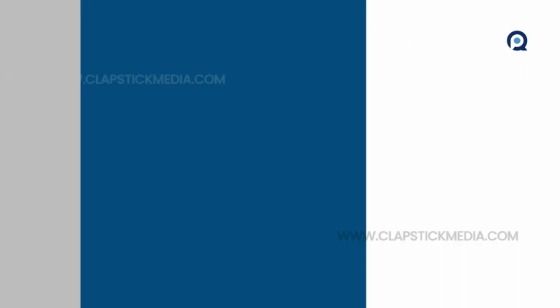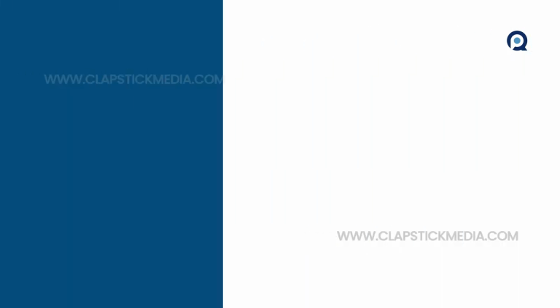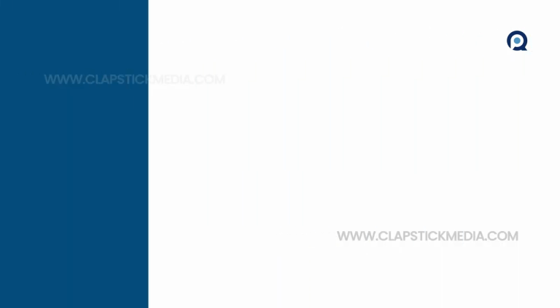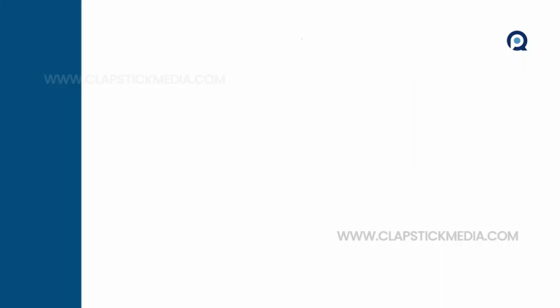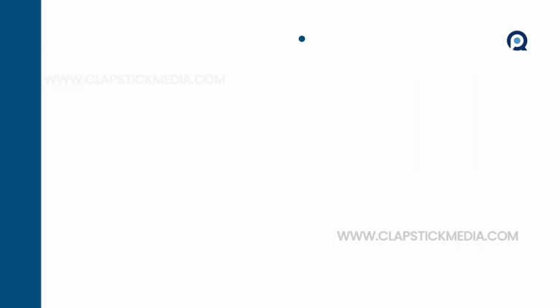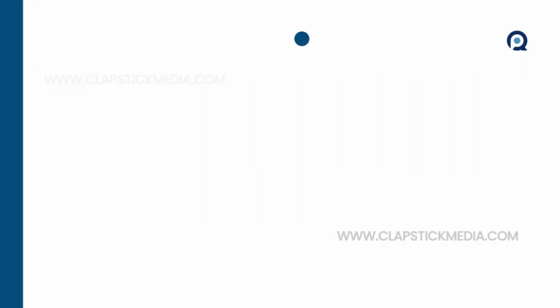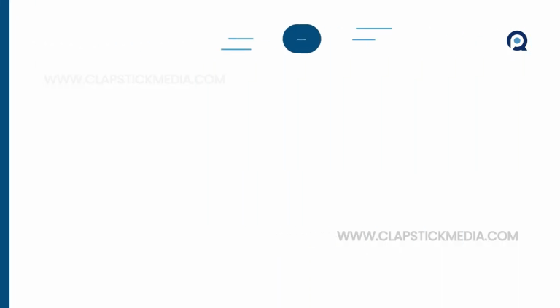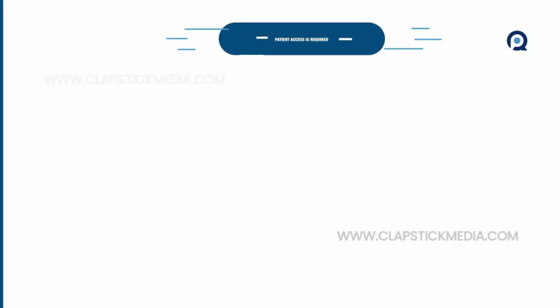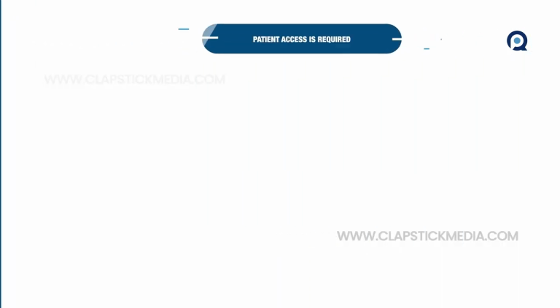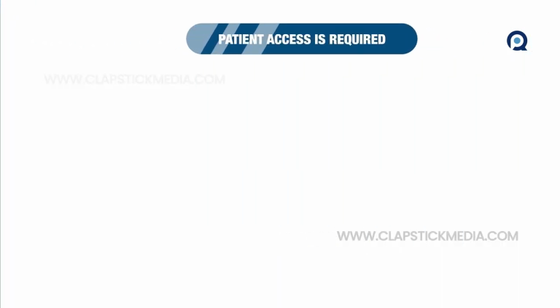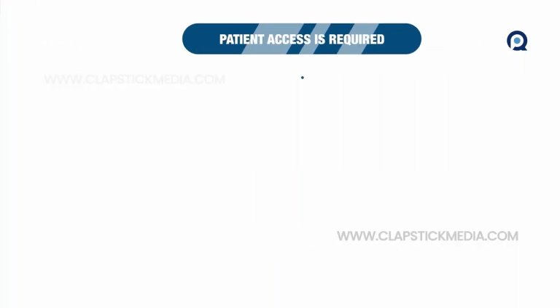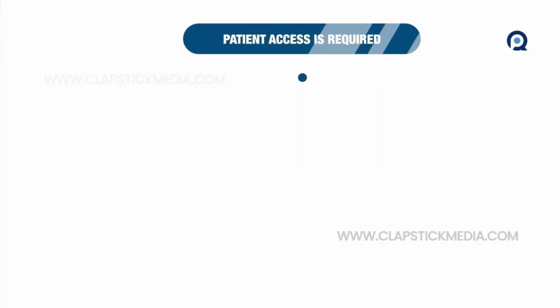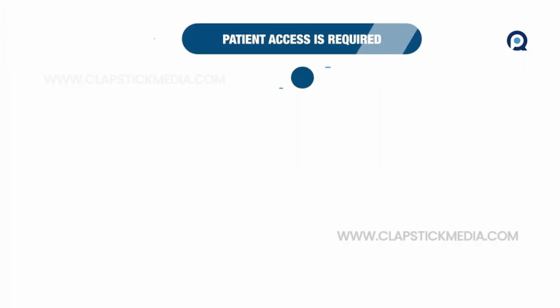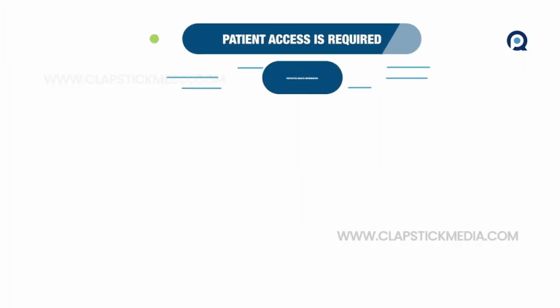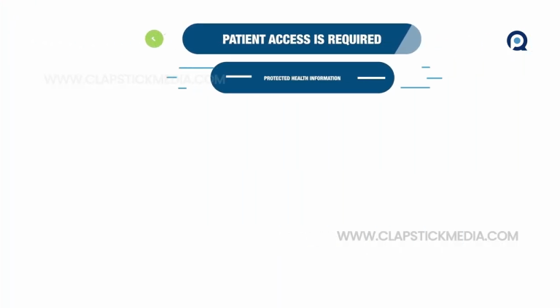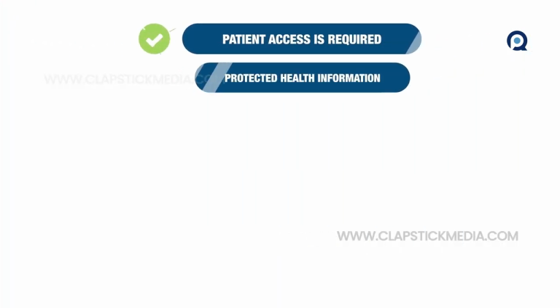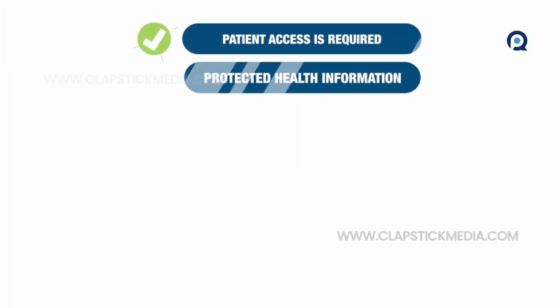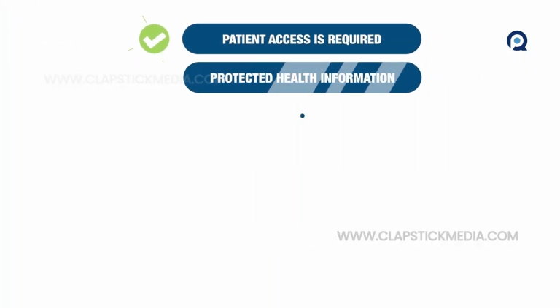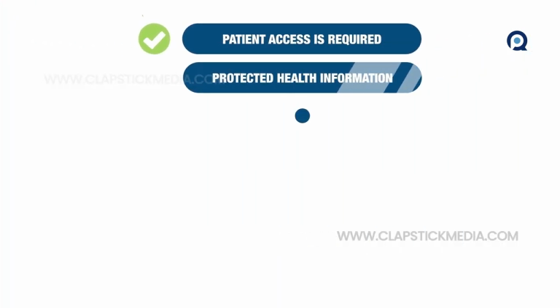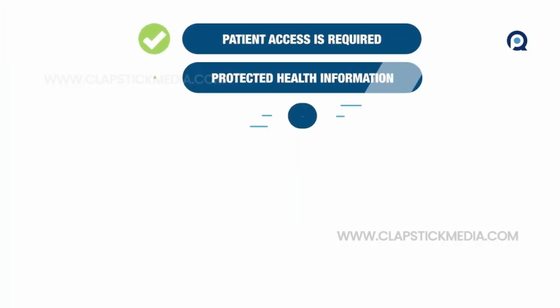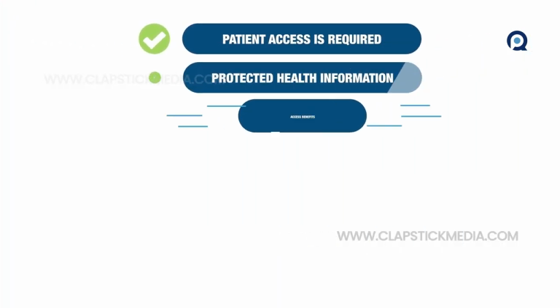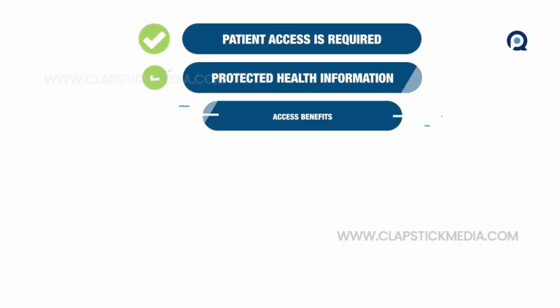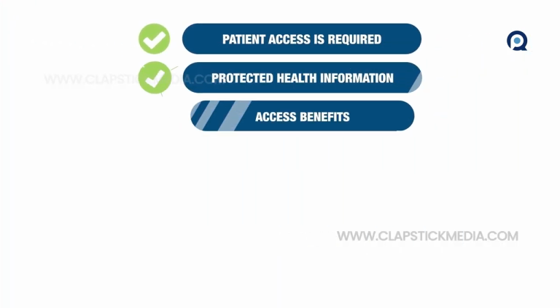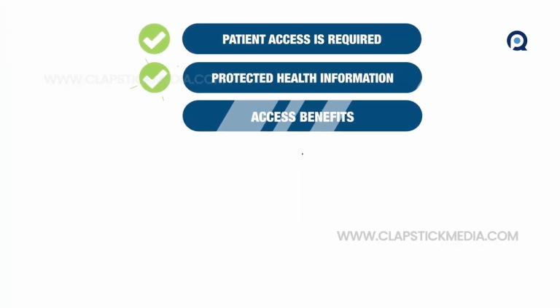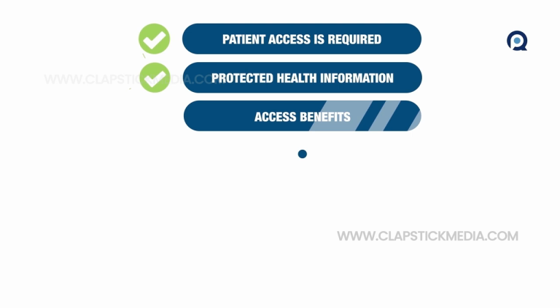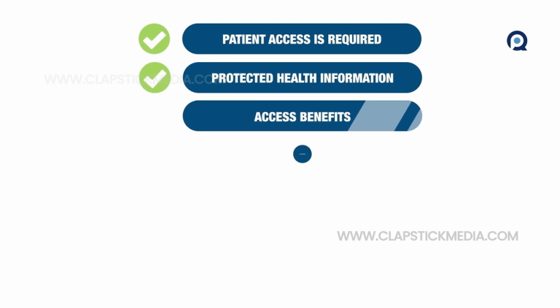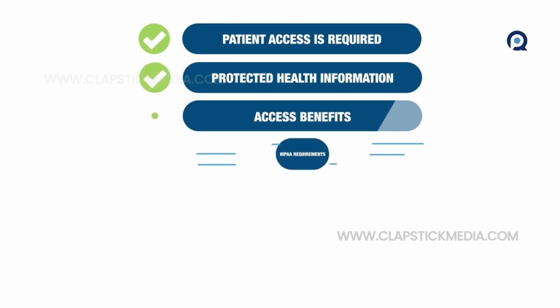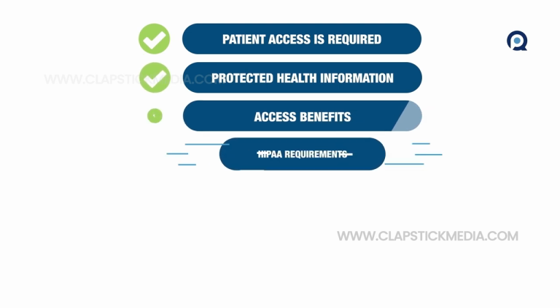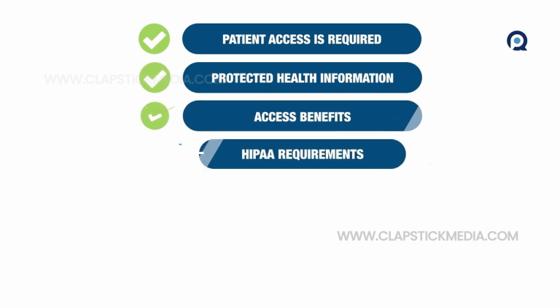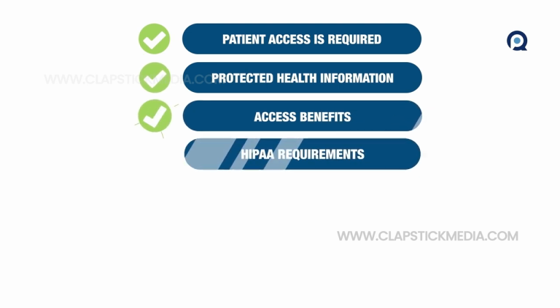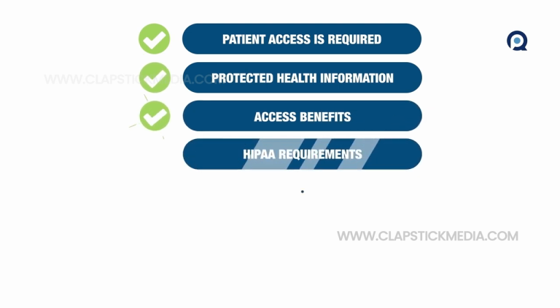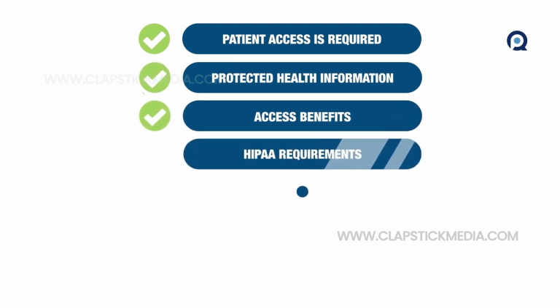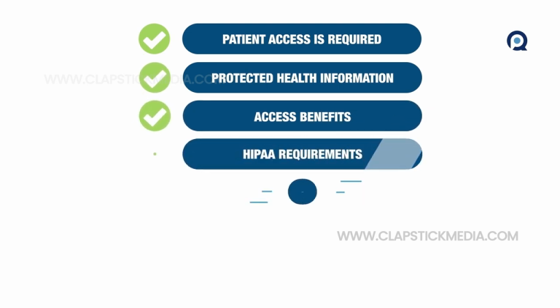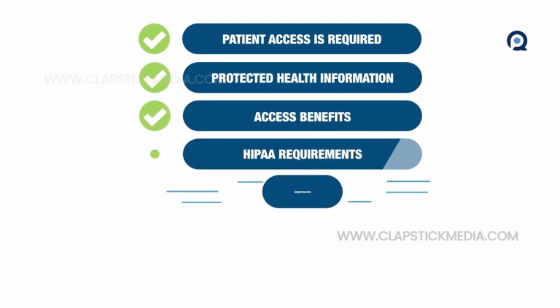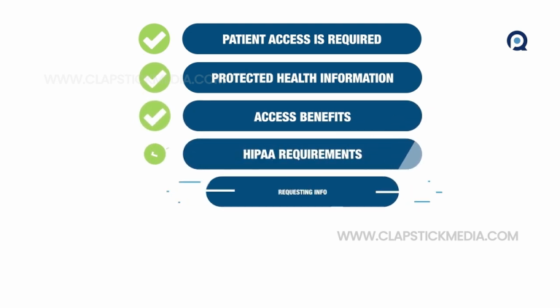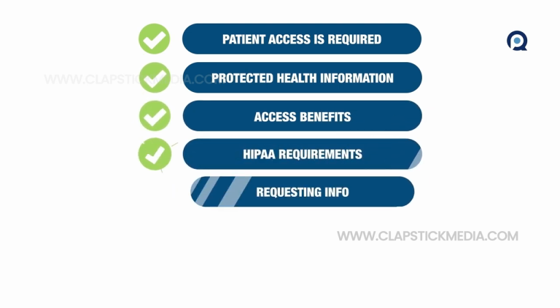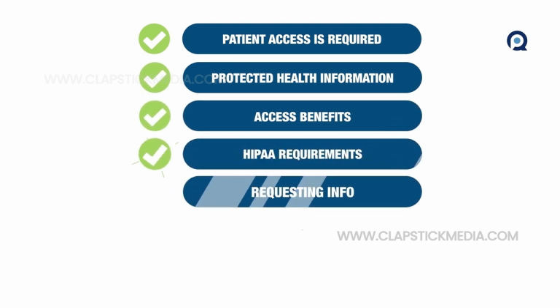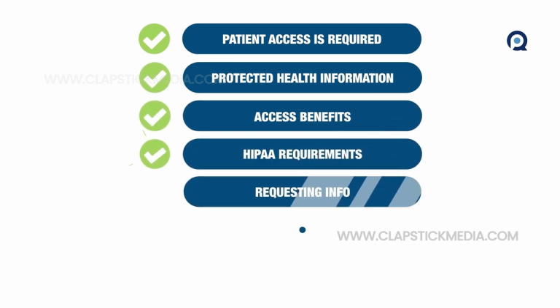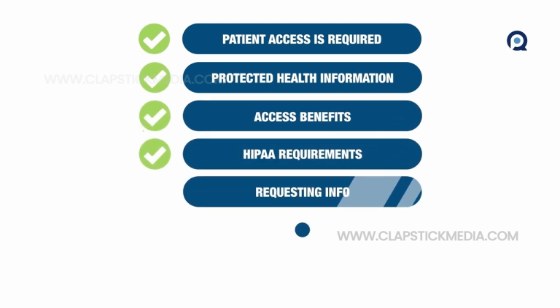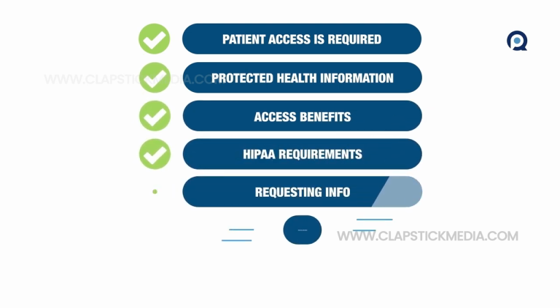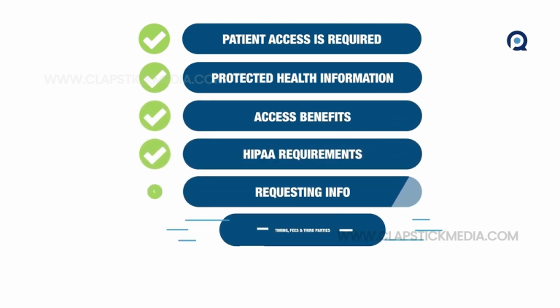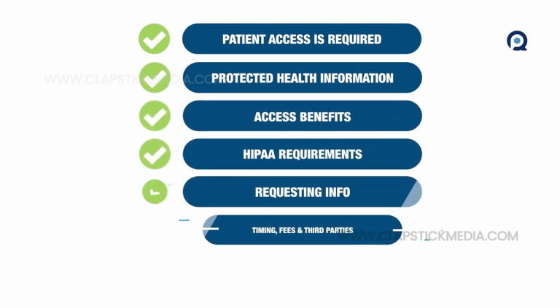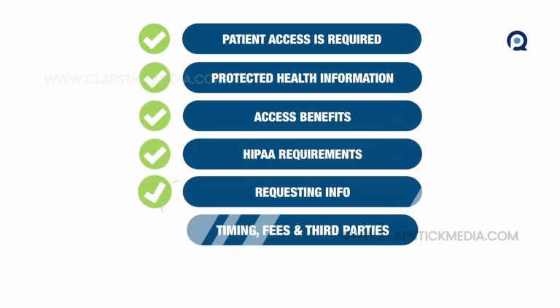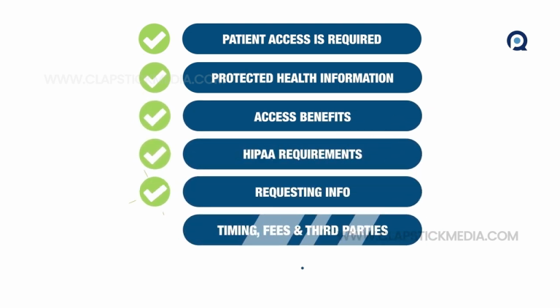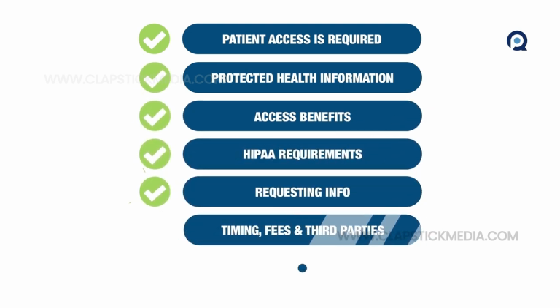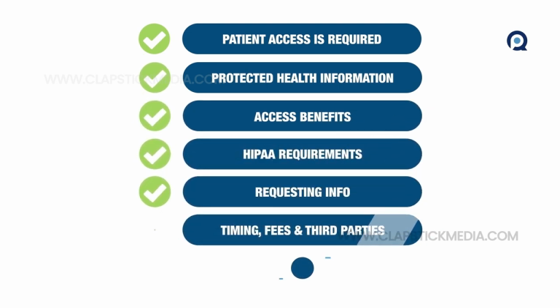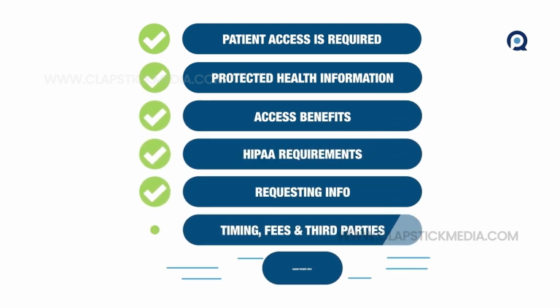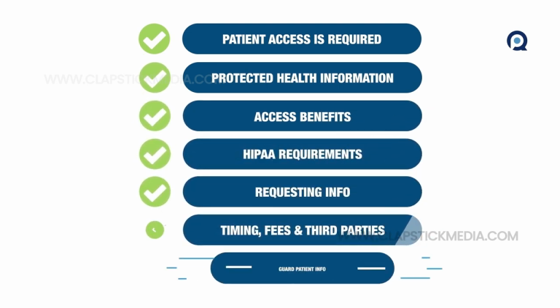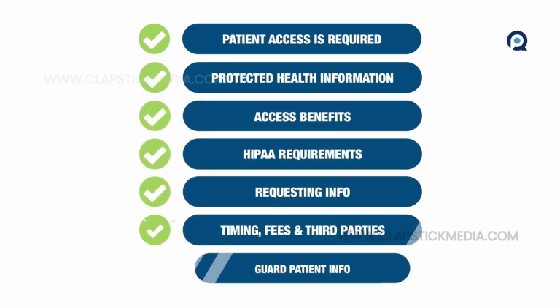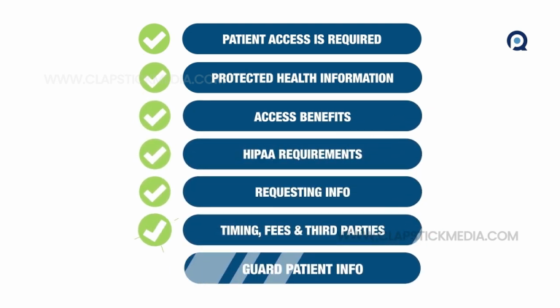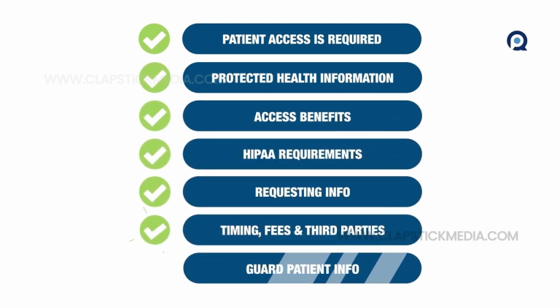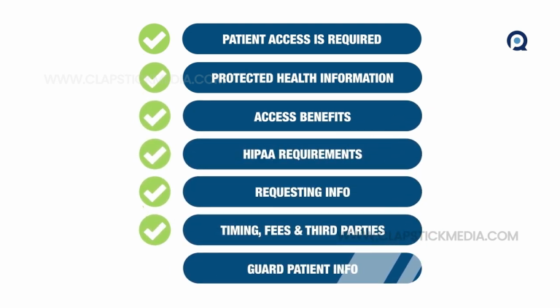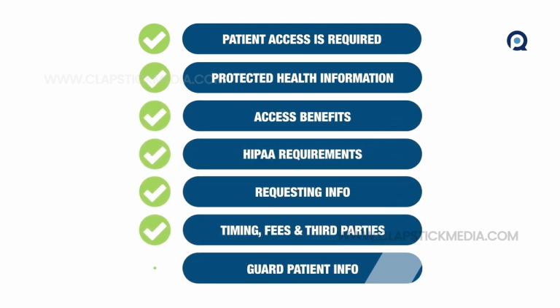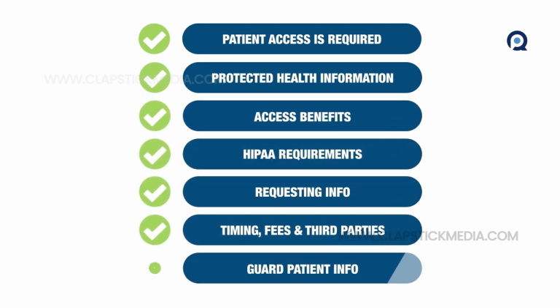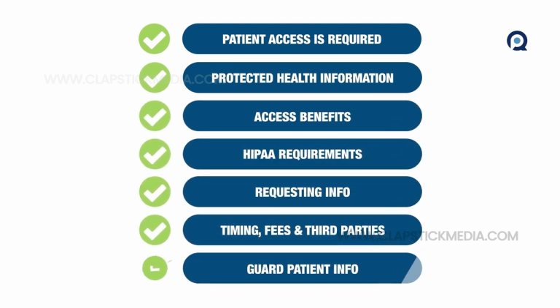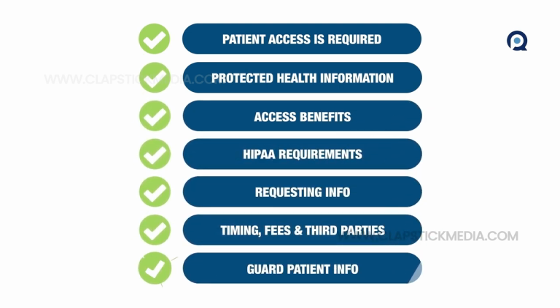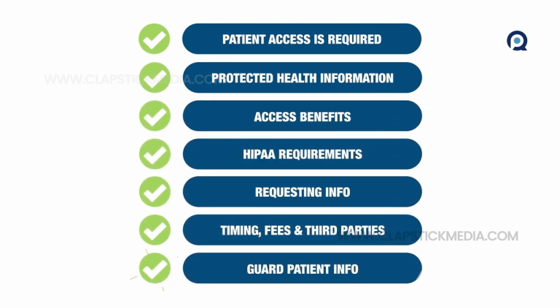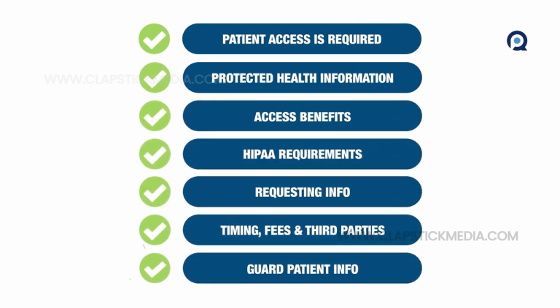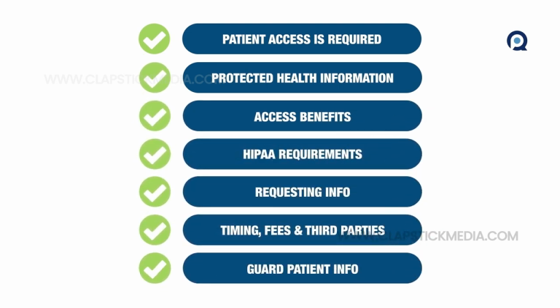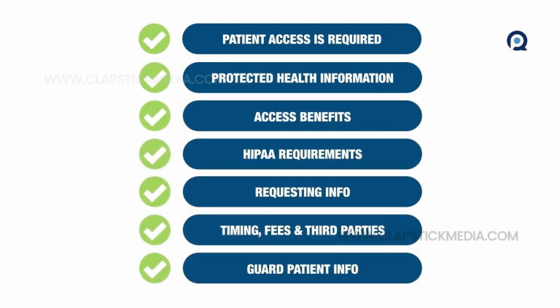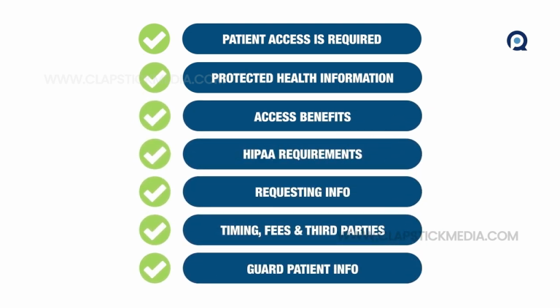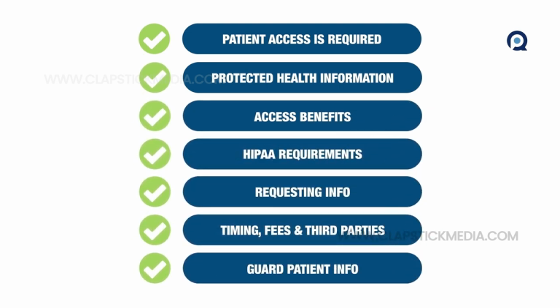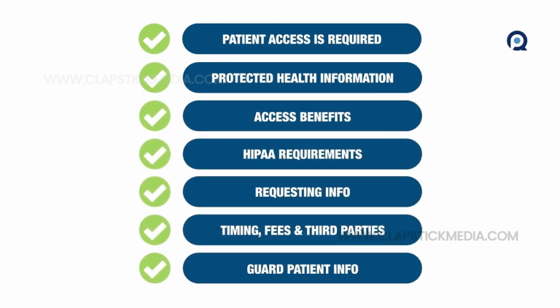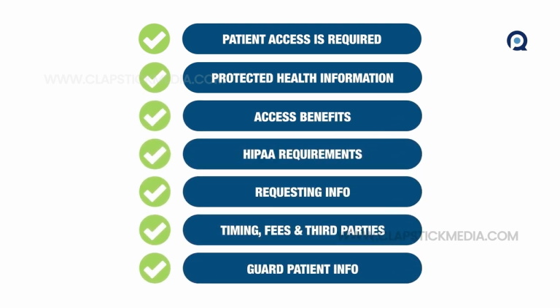That's your HIPAA overview. Follow those seven steps to safeguard patient privacy while getting them the information they need when they need it.